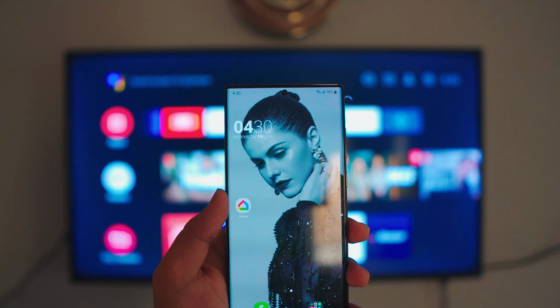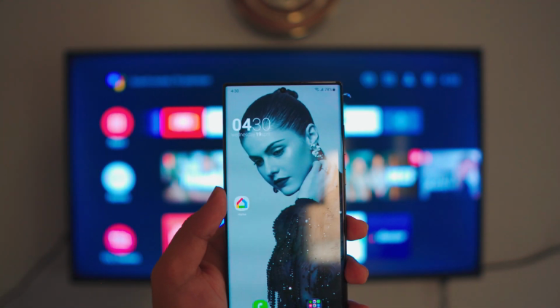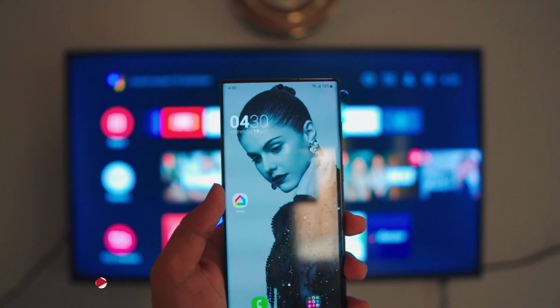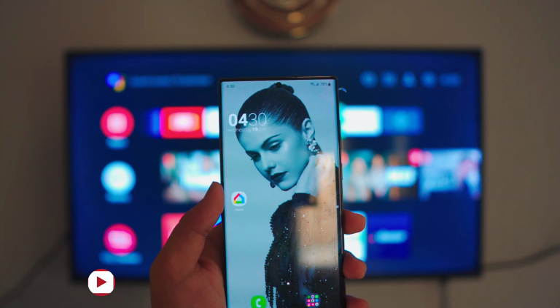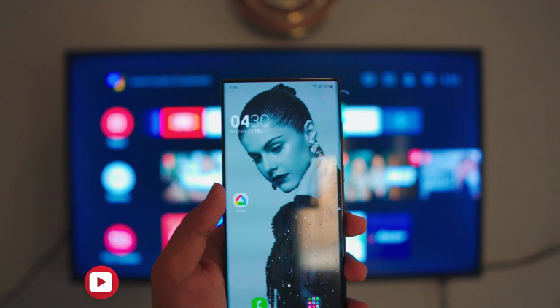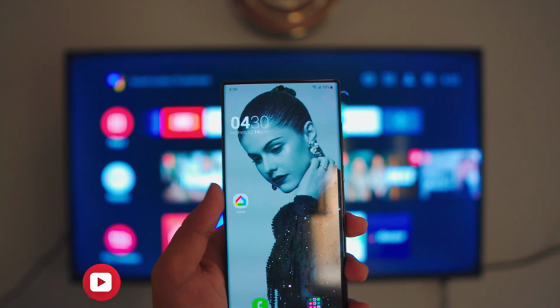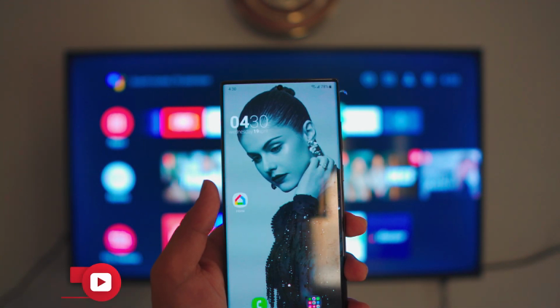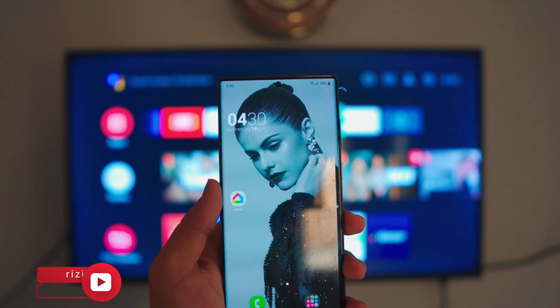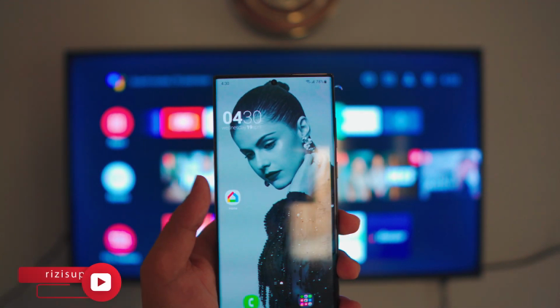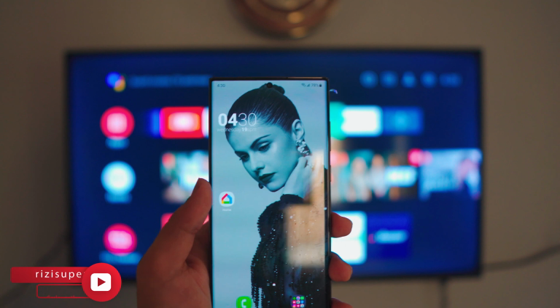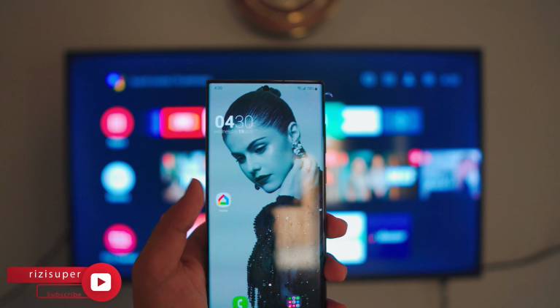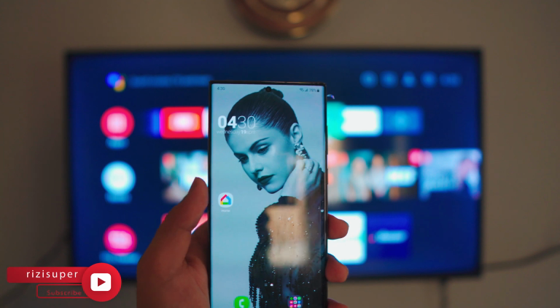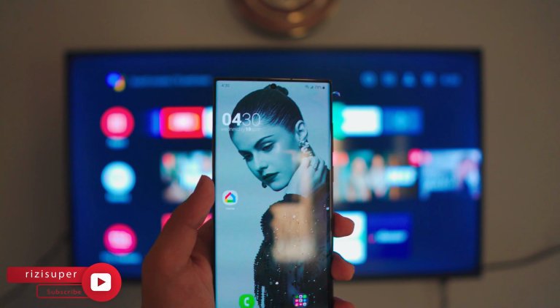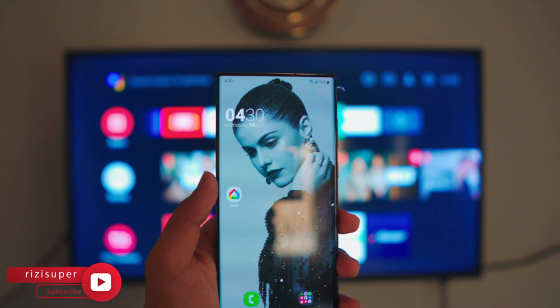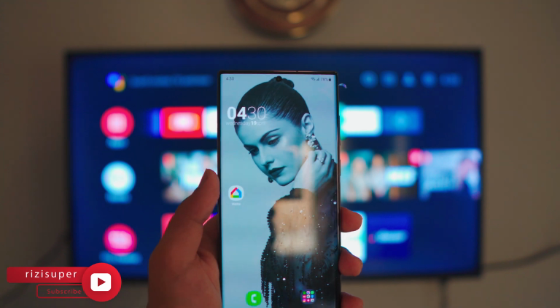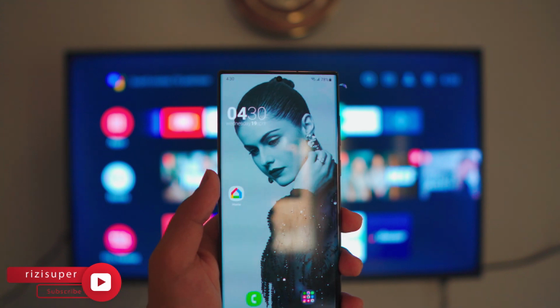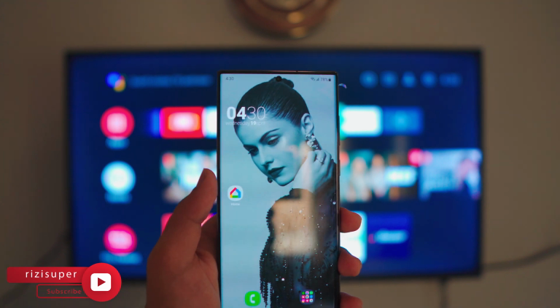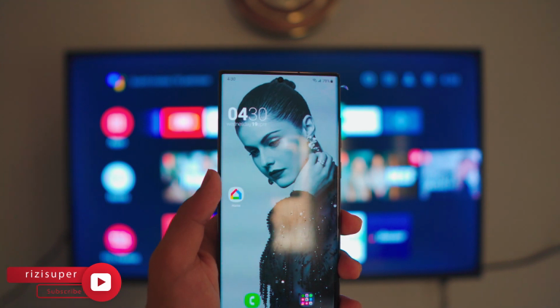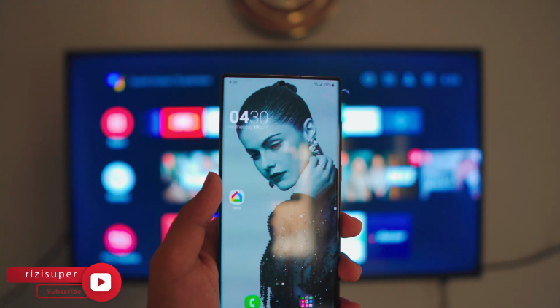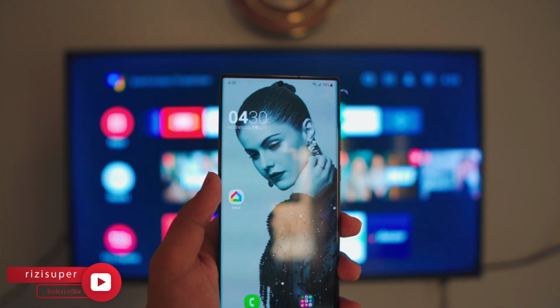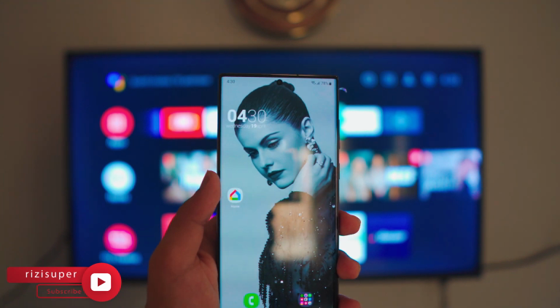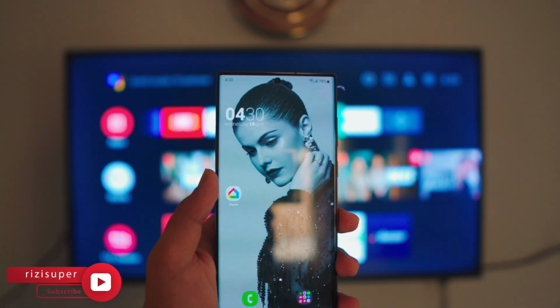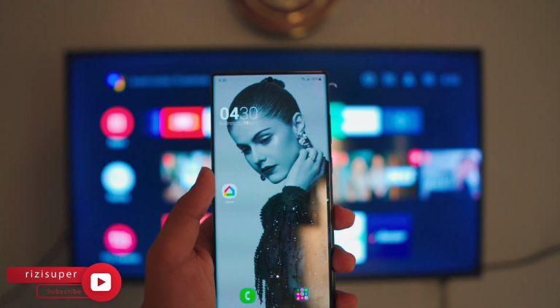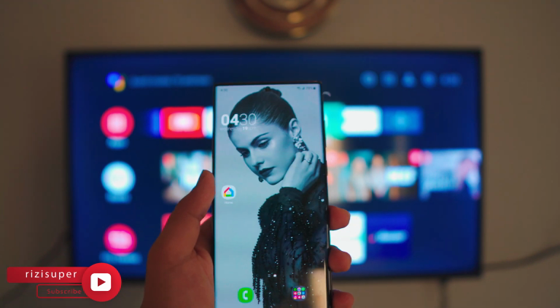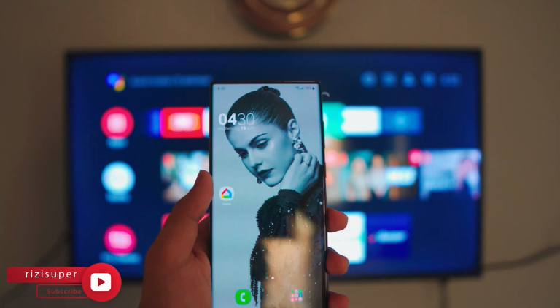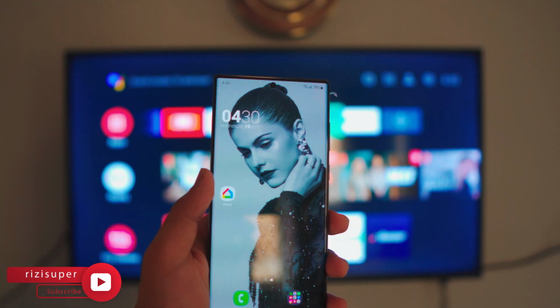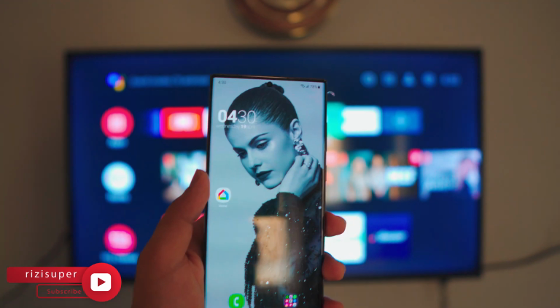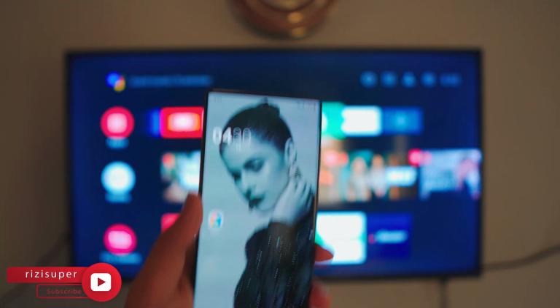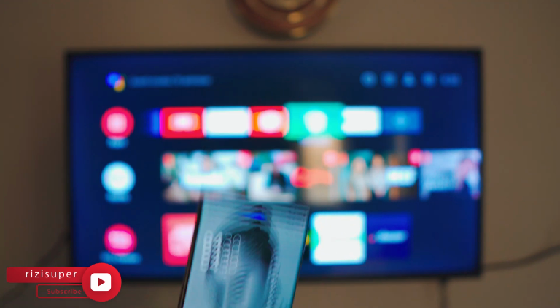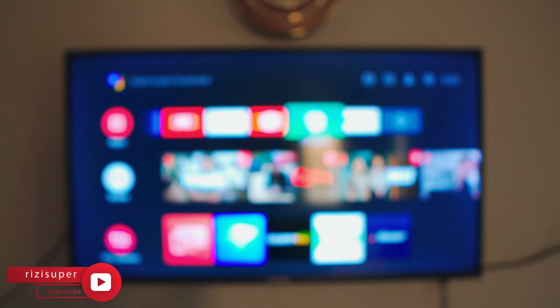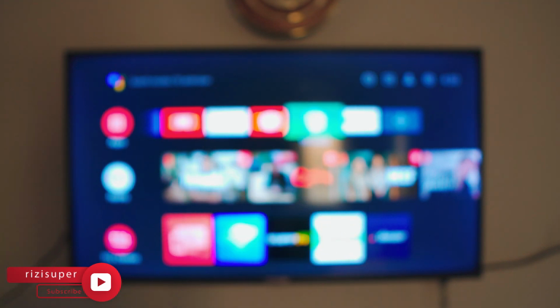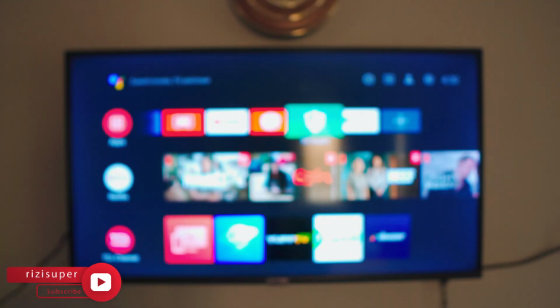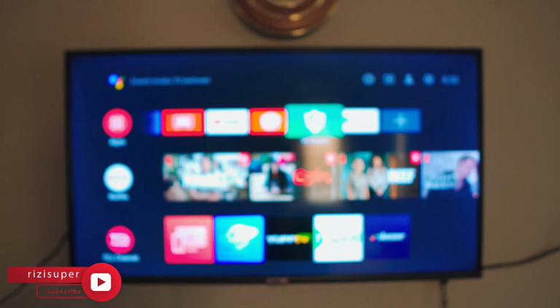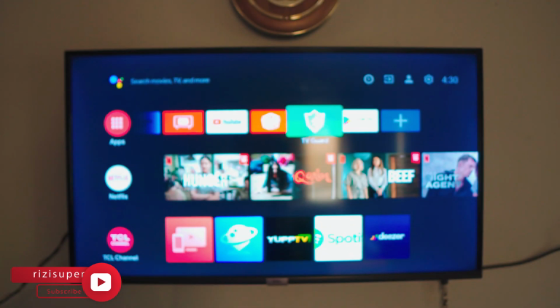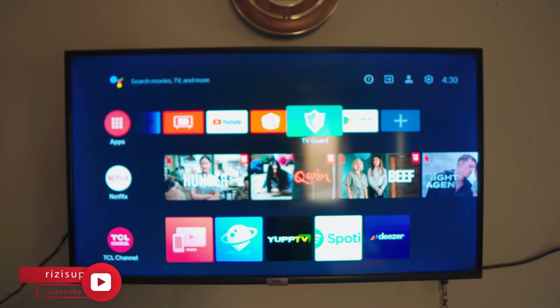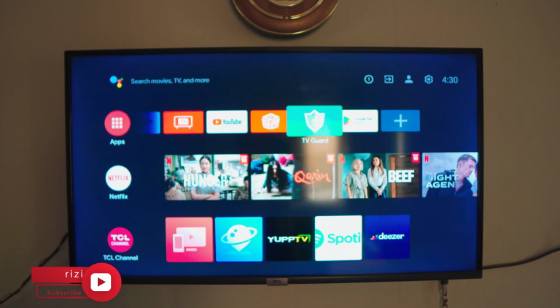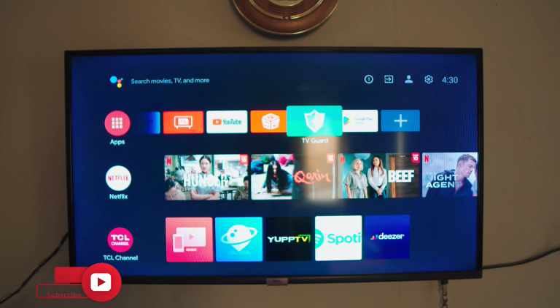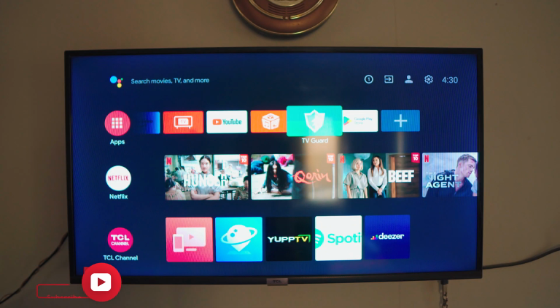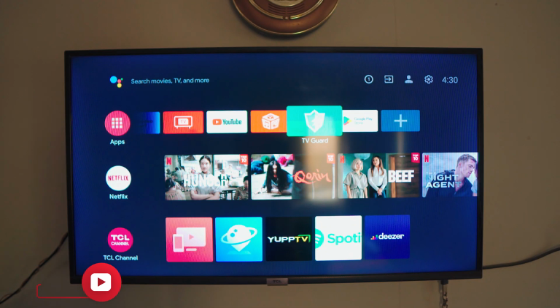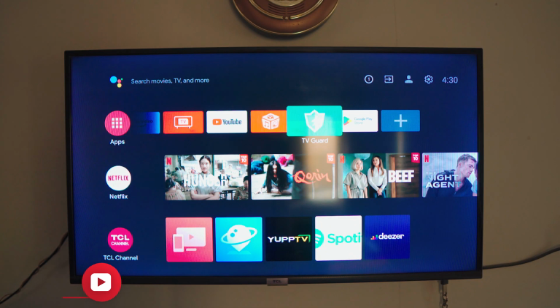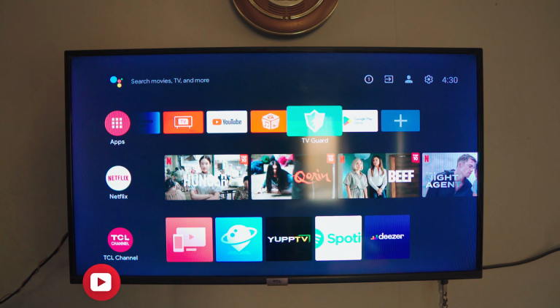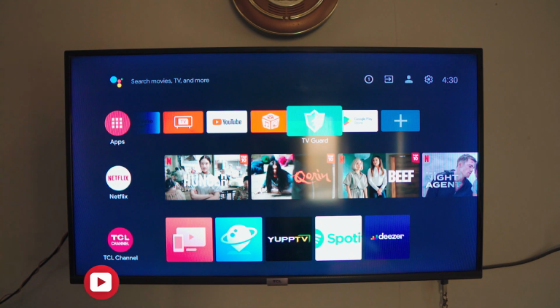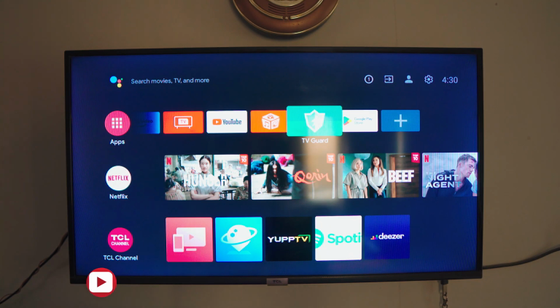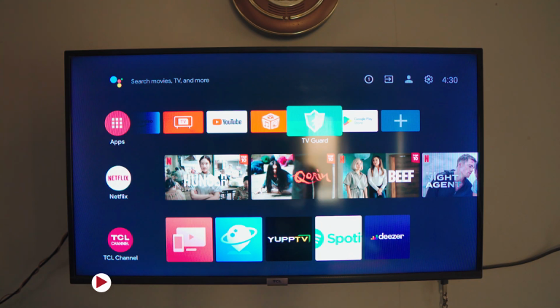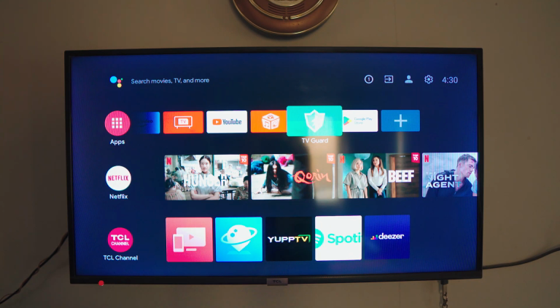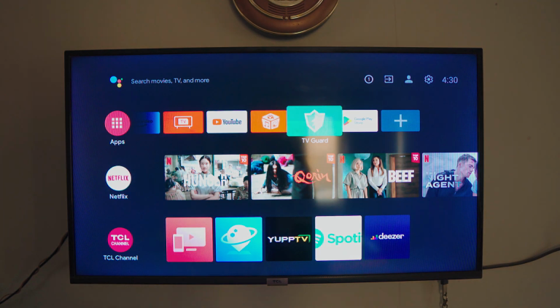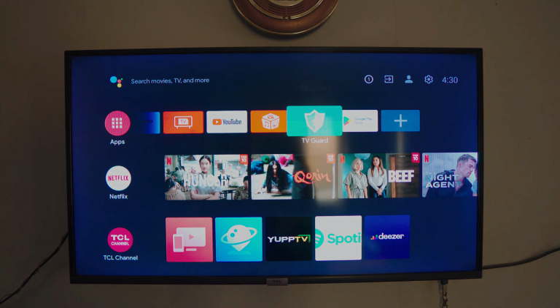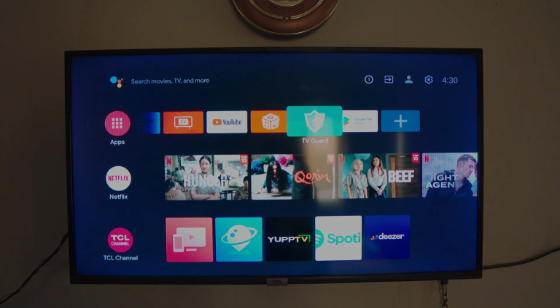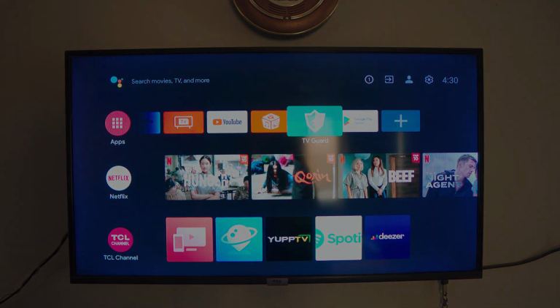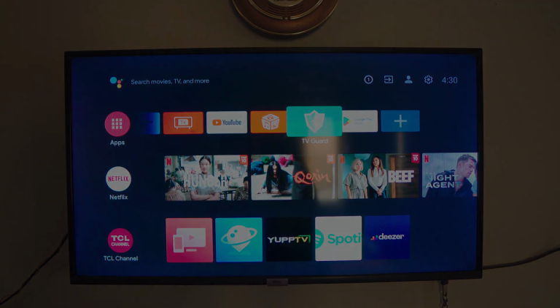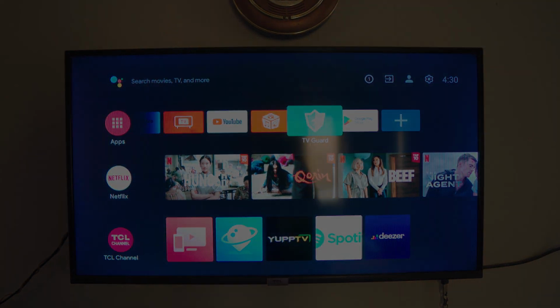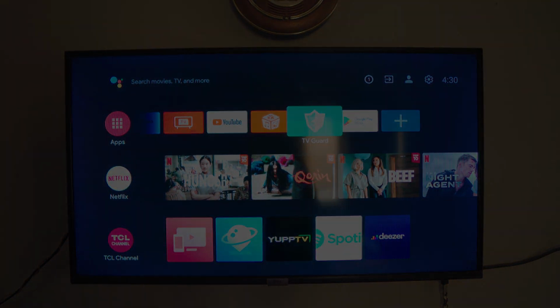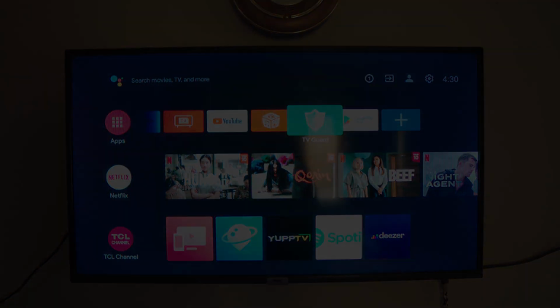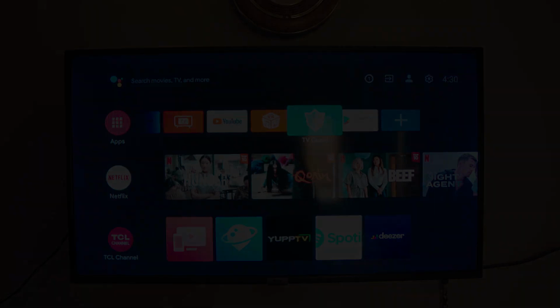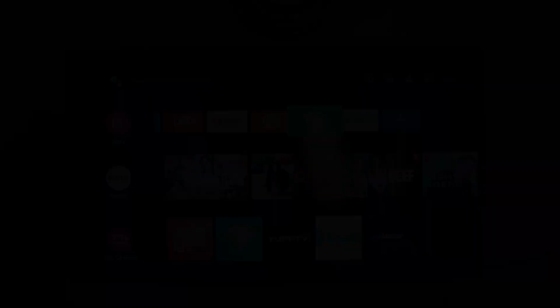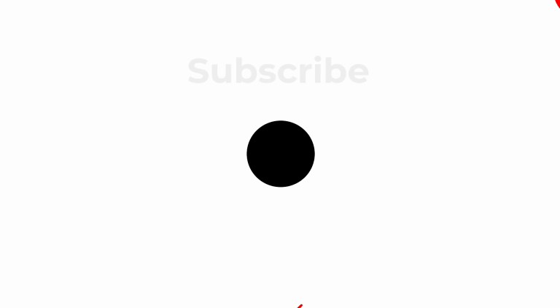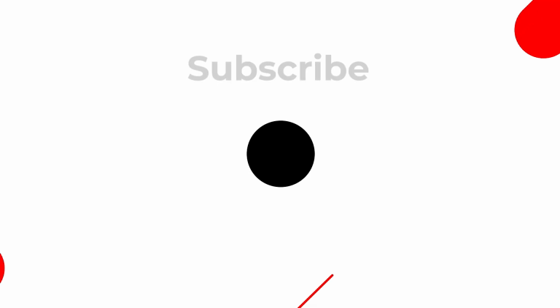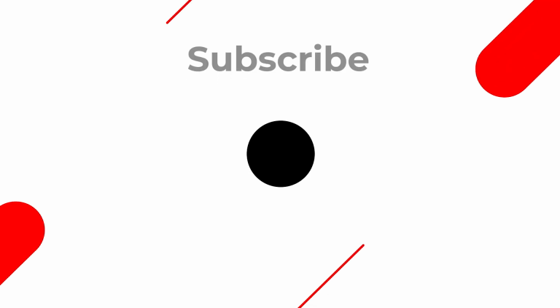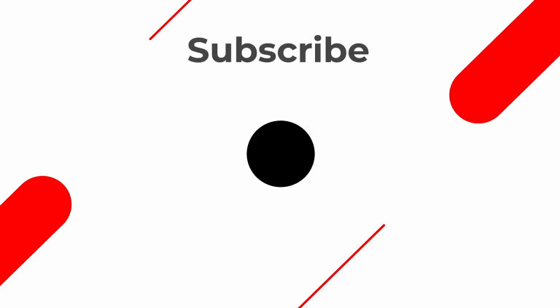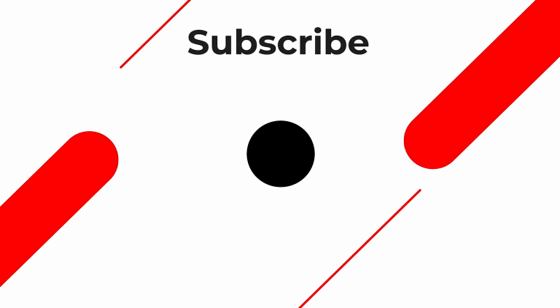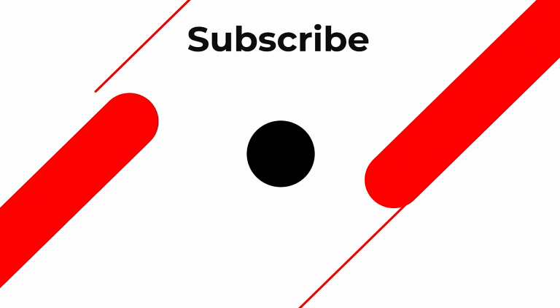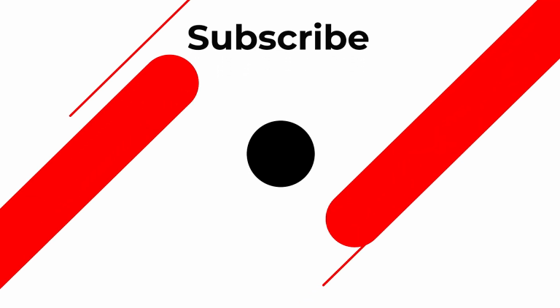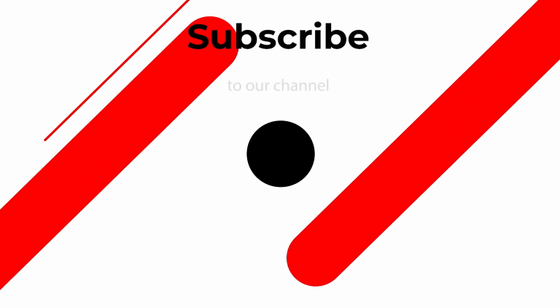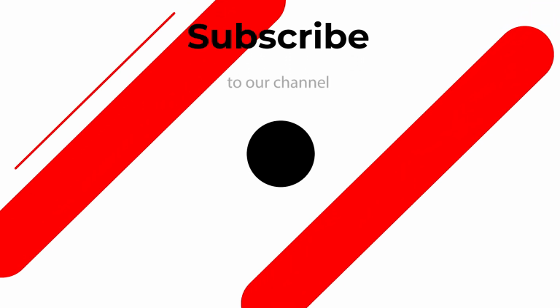I'm Riz — be sure to subscribe to the channel. I would love that. I'll catch you in the next one. Peace out.